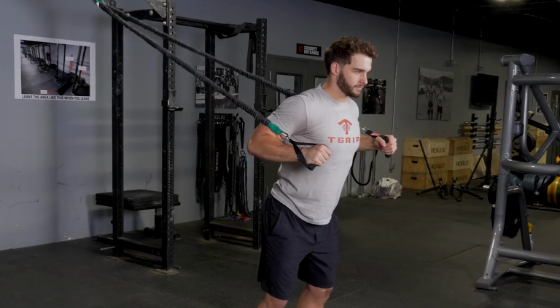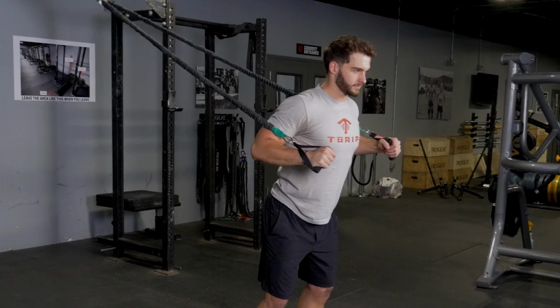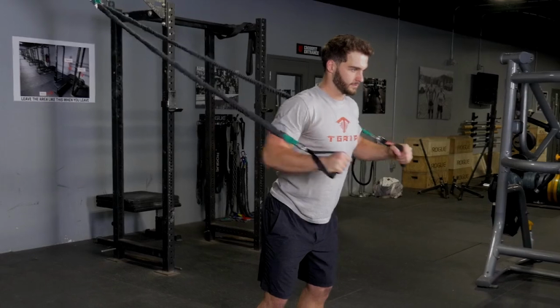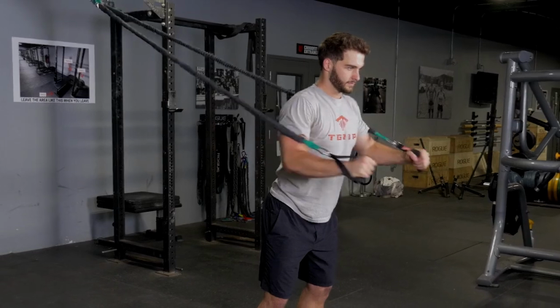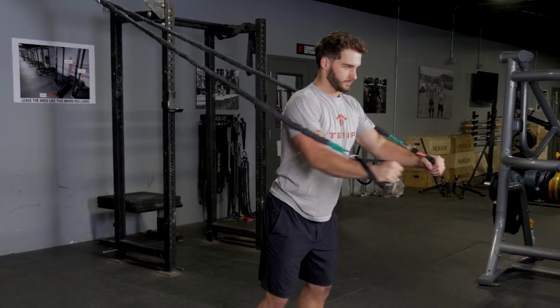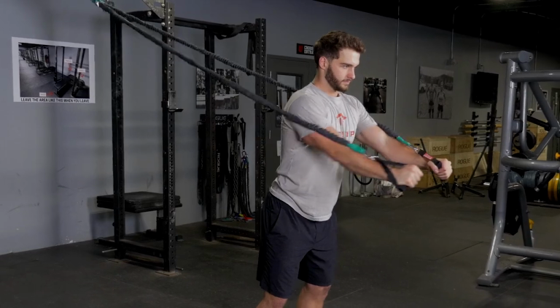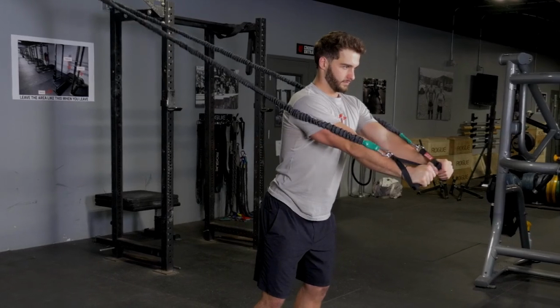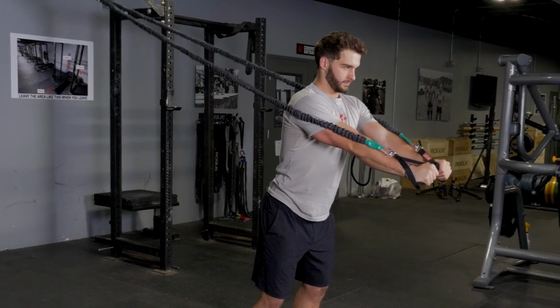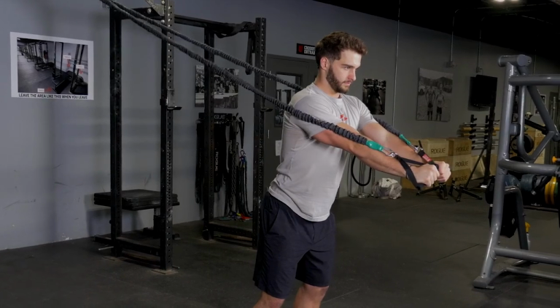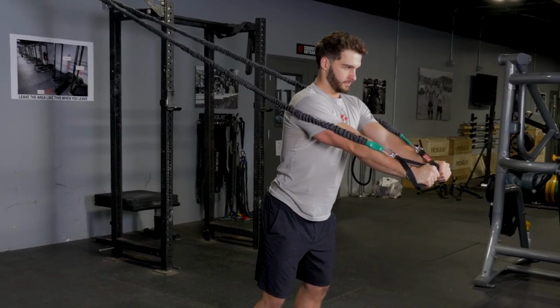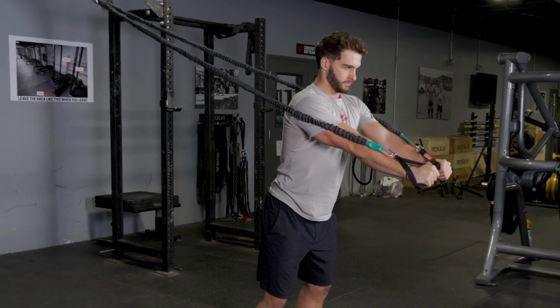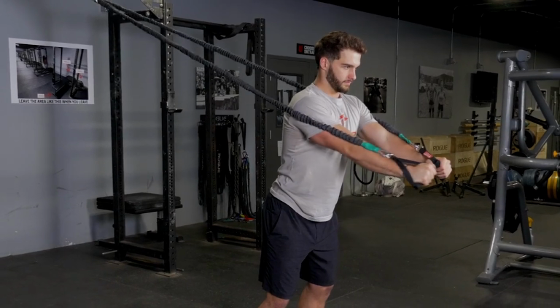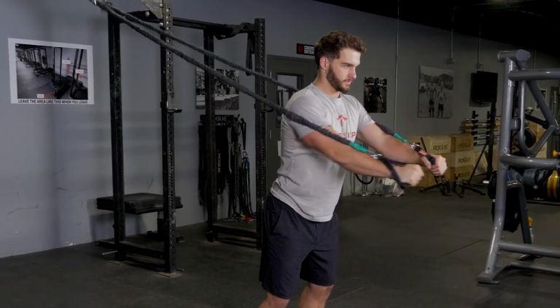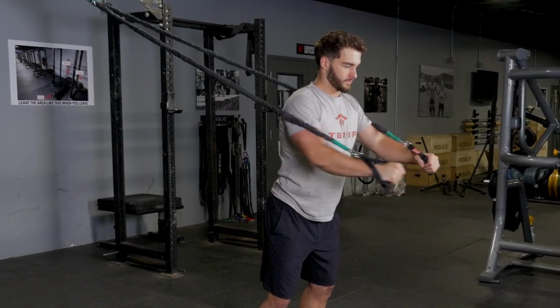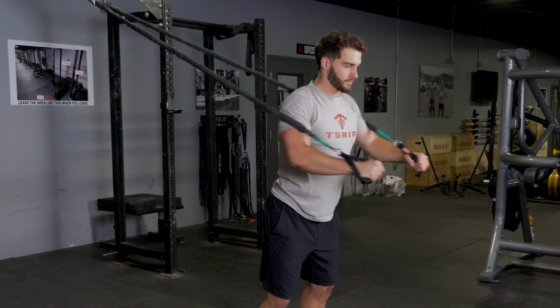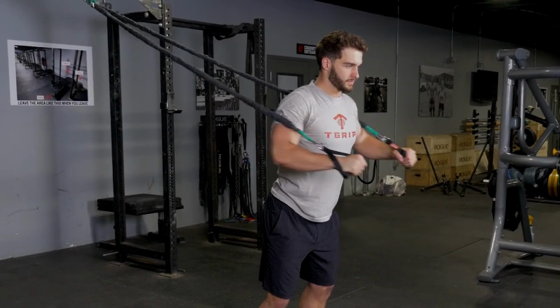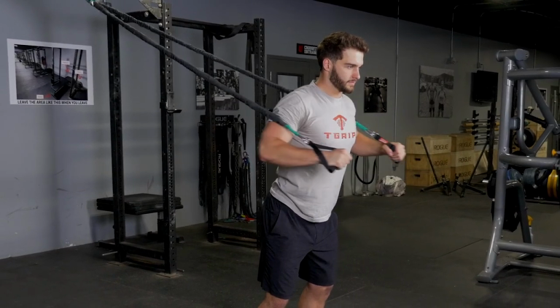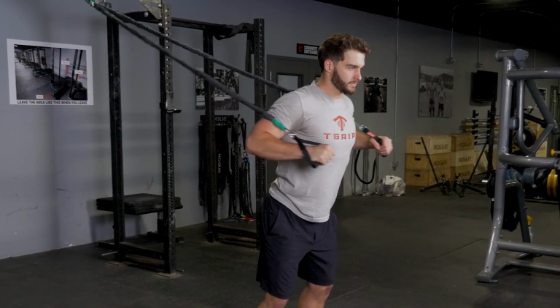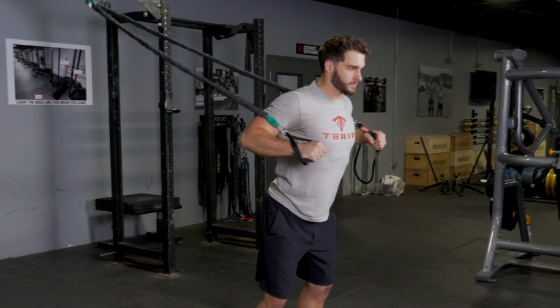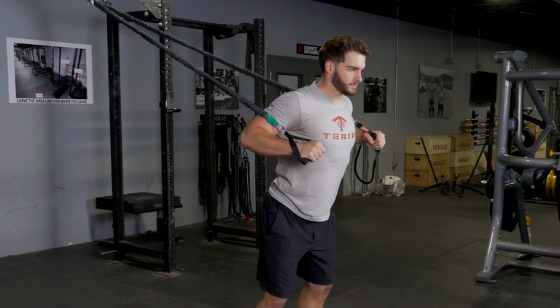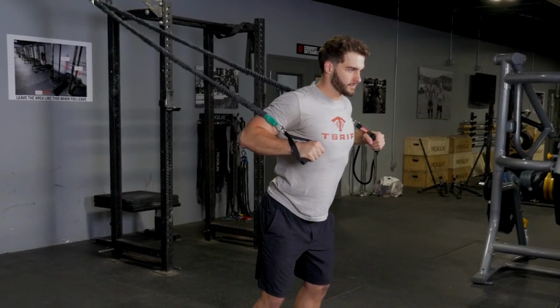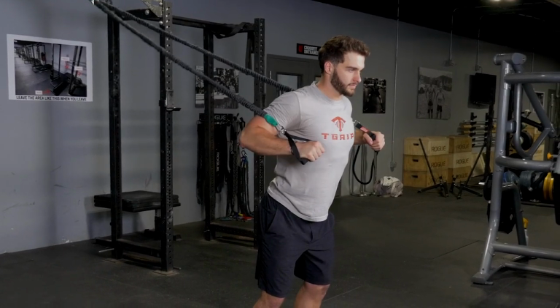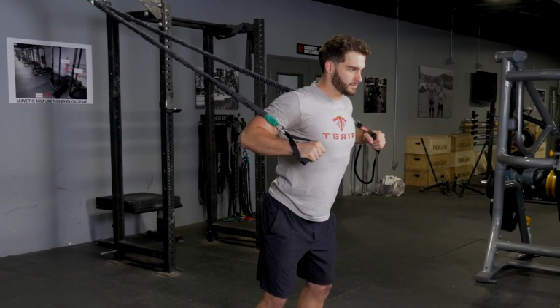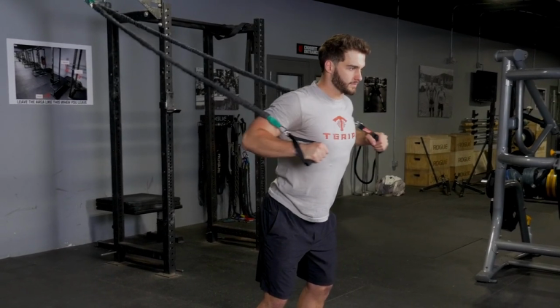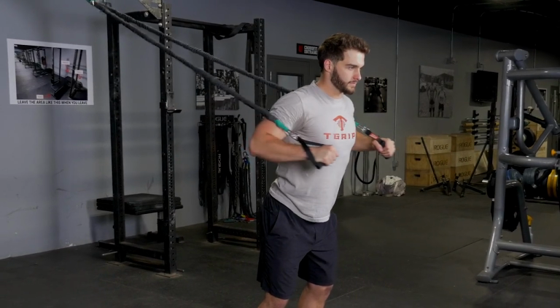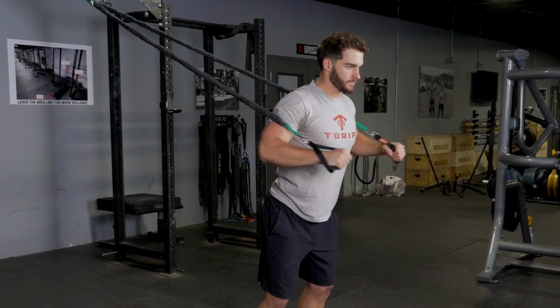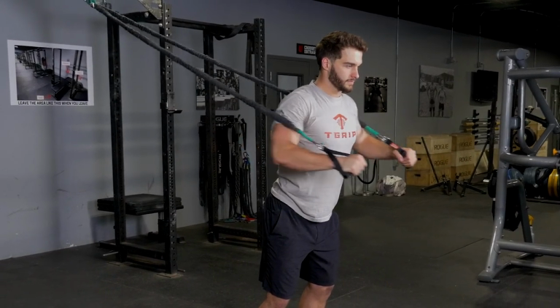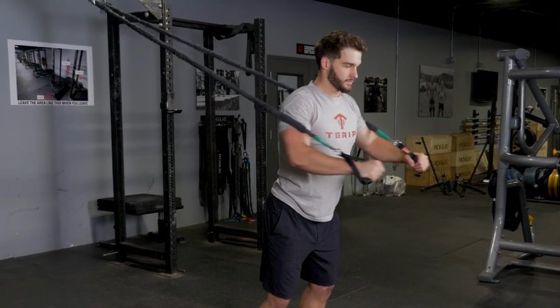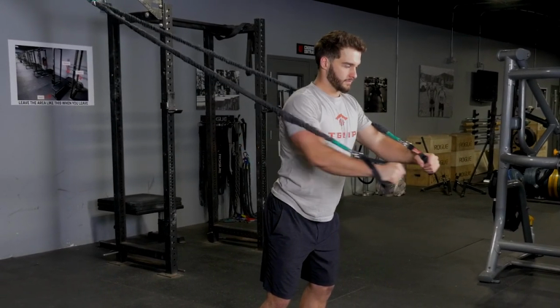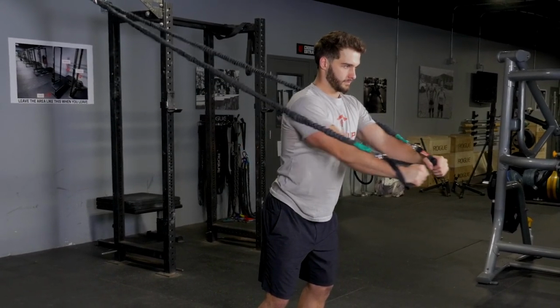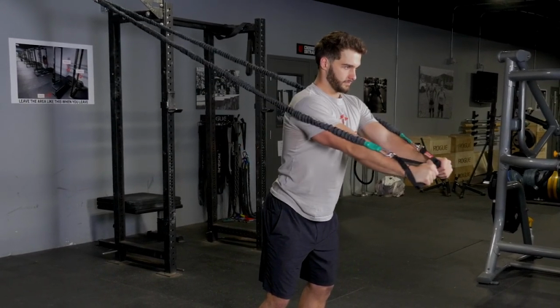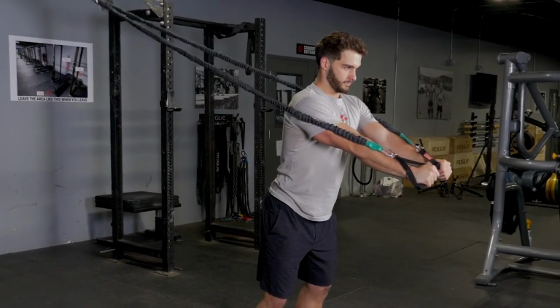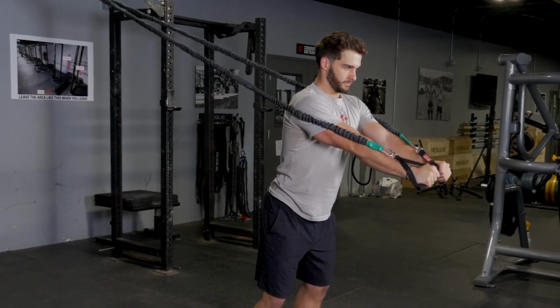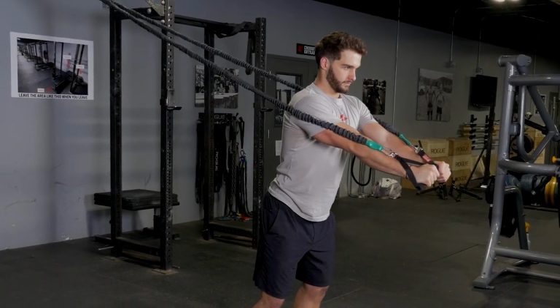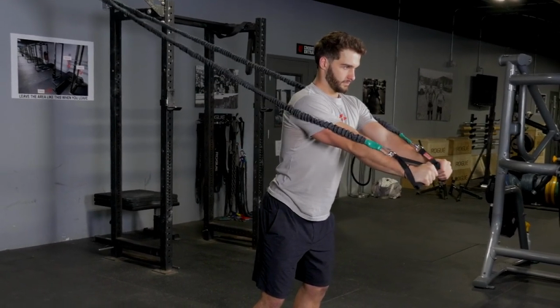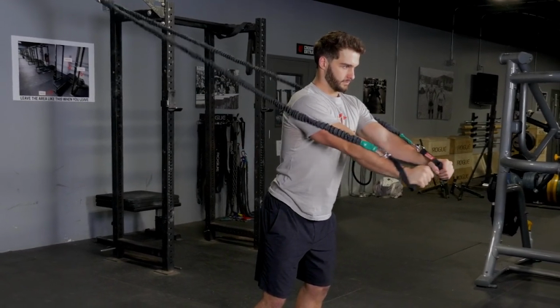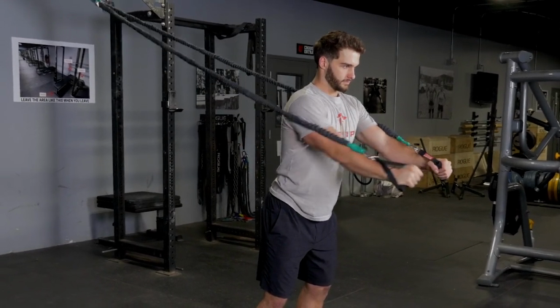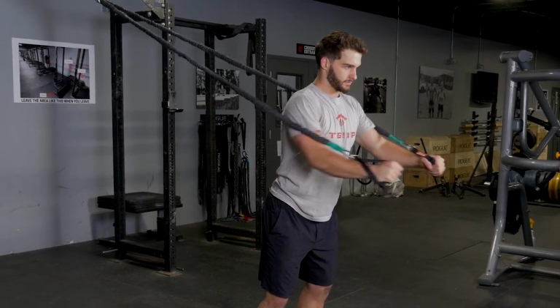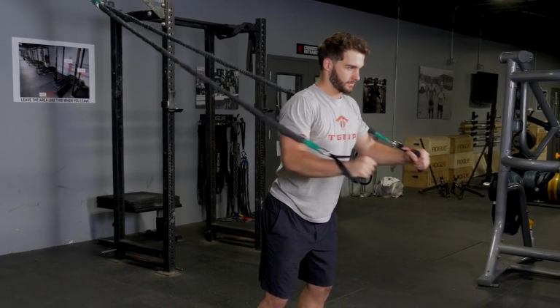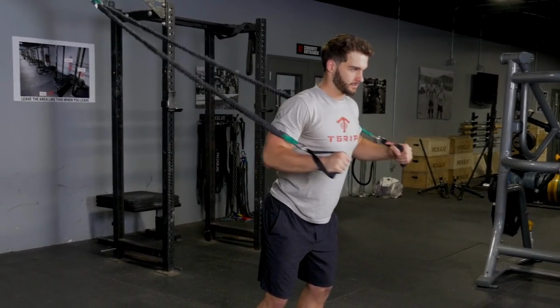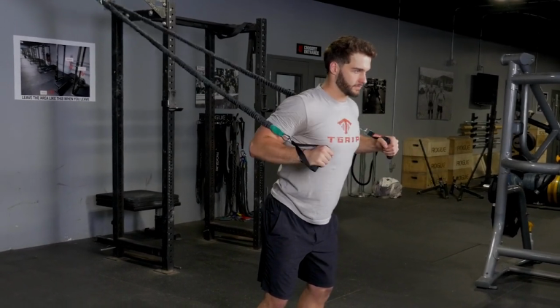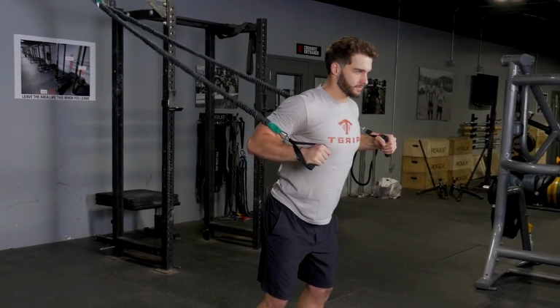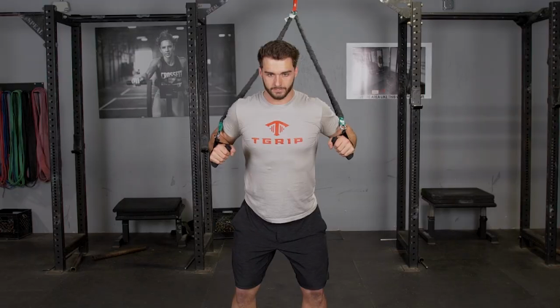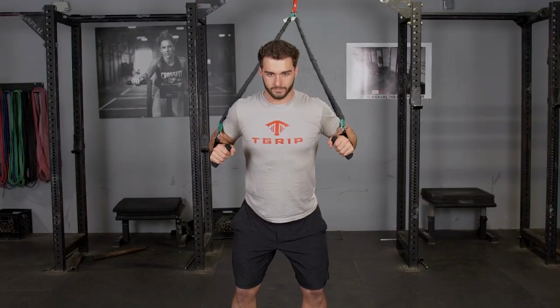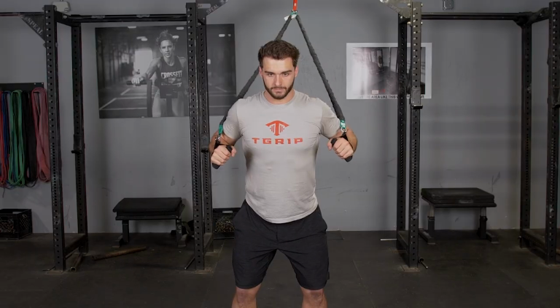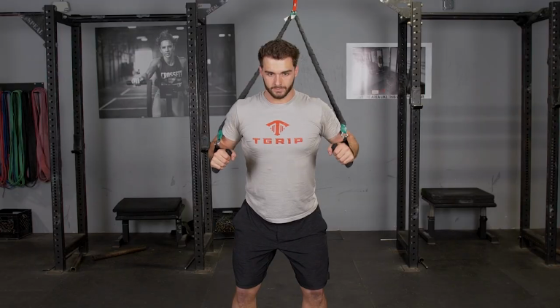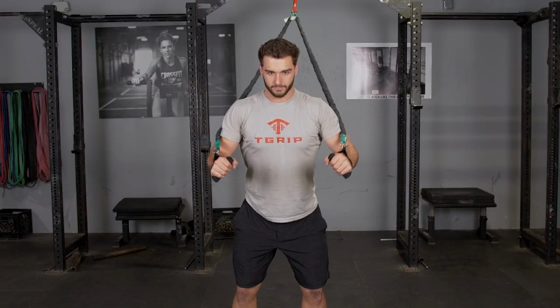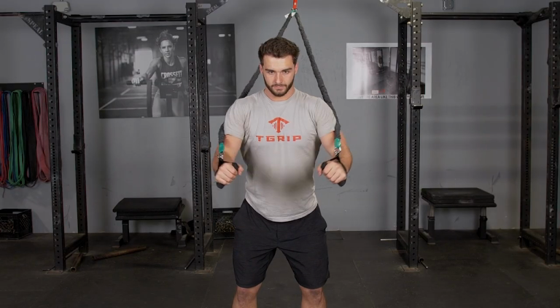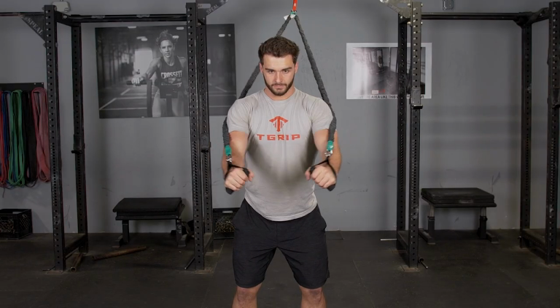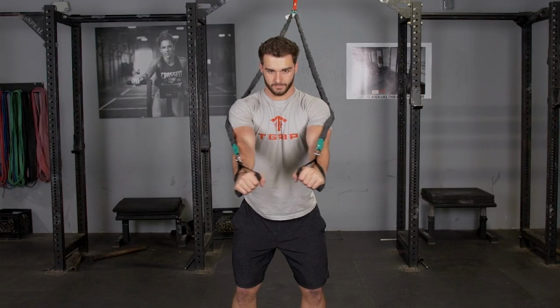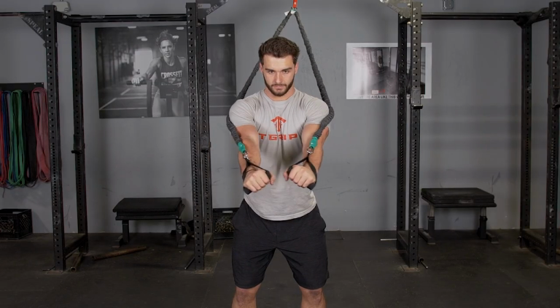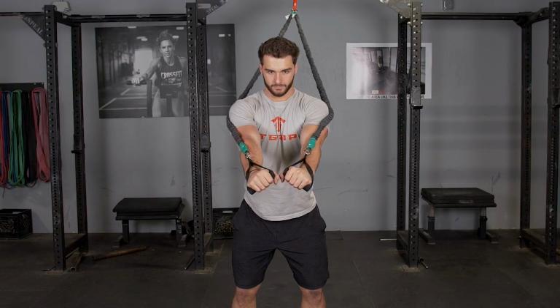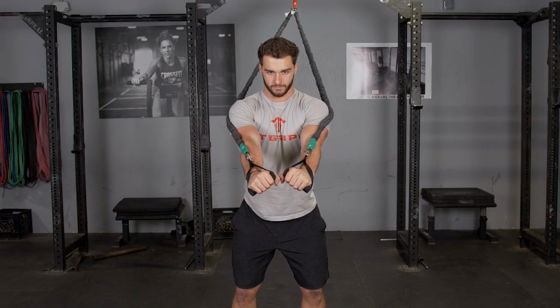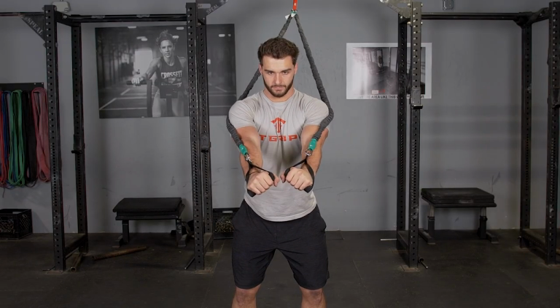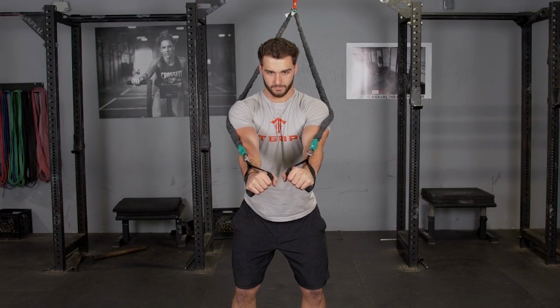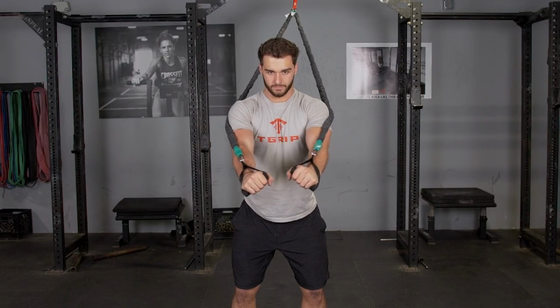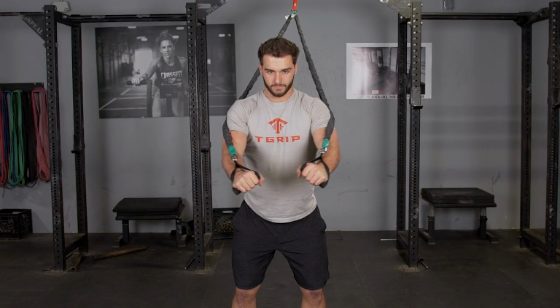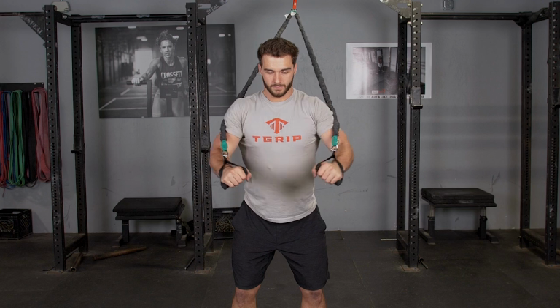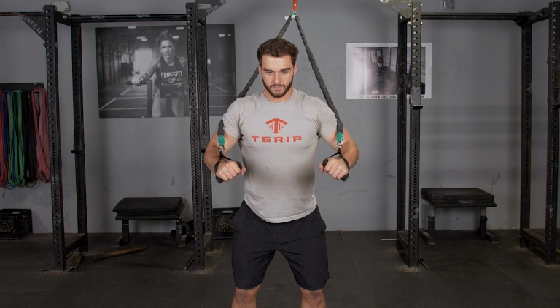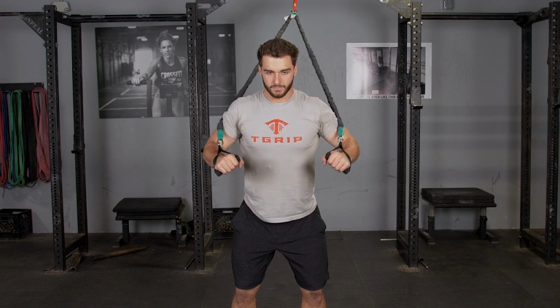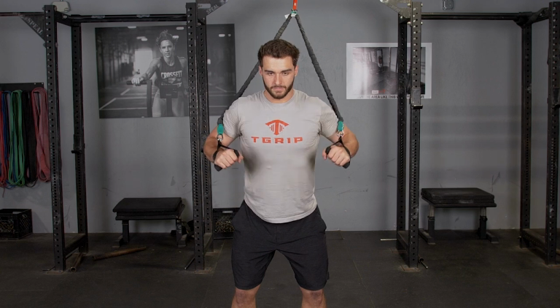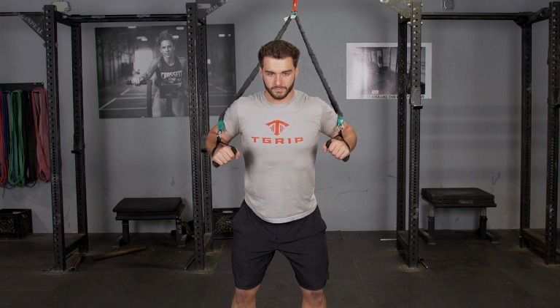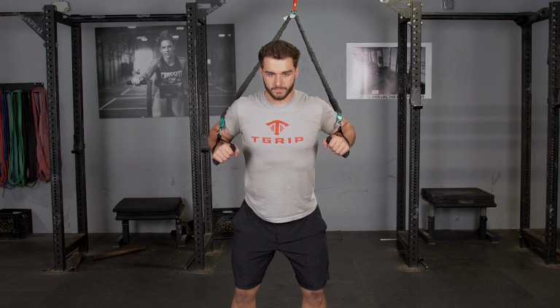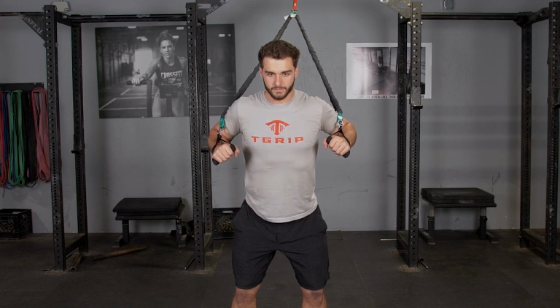The chest press, with the bands attached high, trains your chest, front deltoids, and triceps.